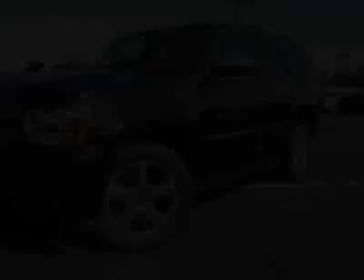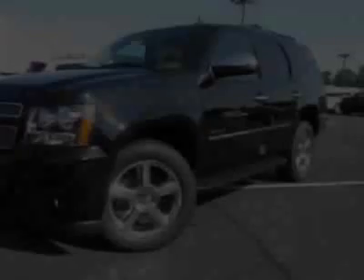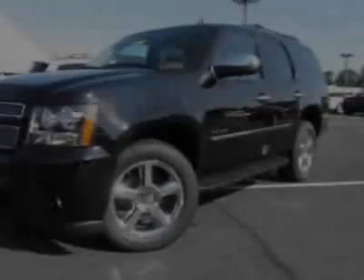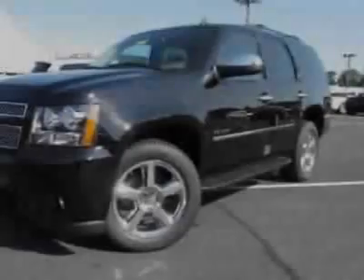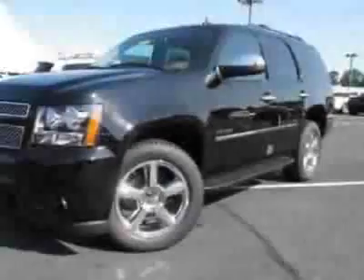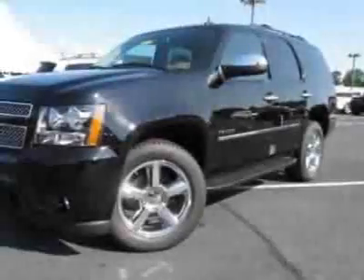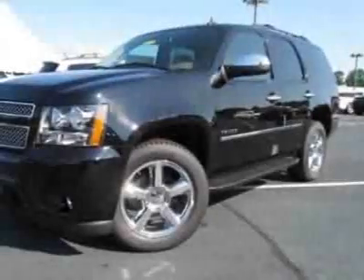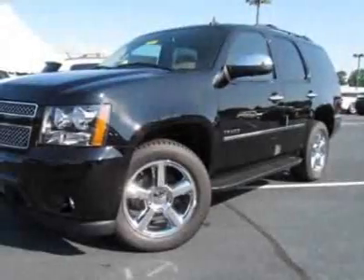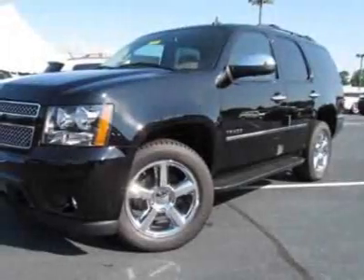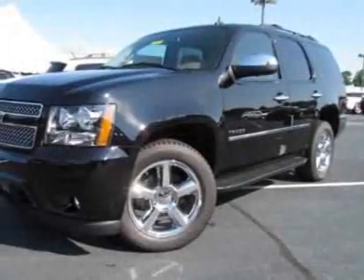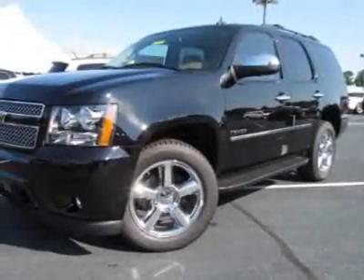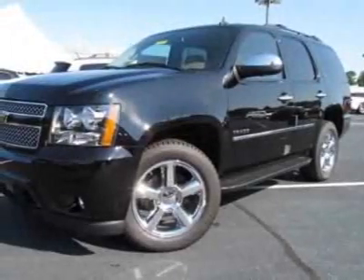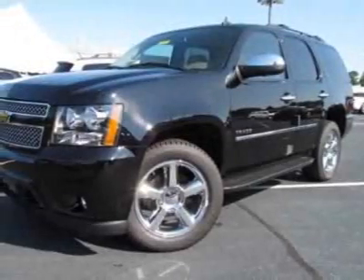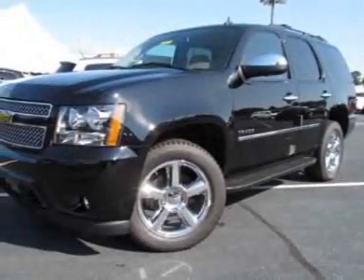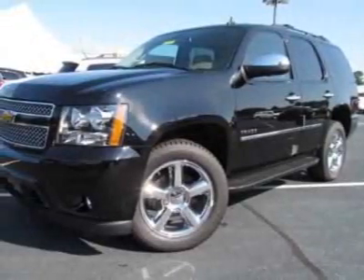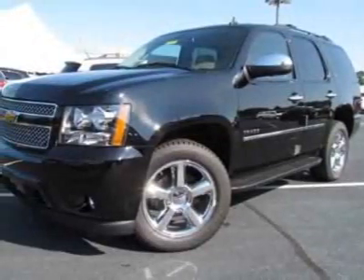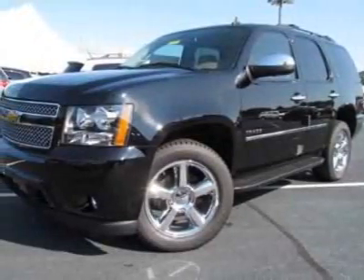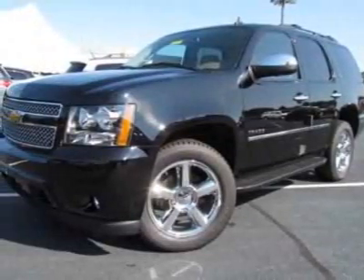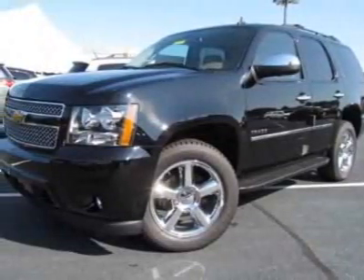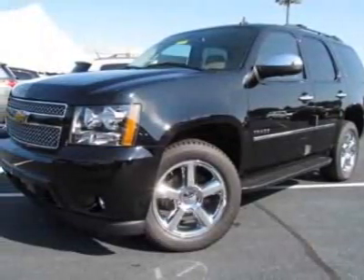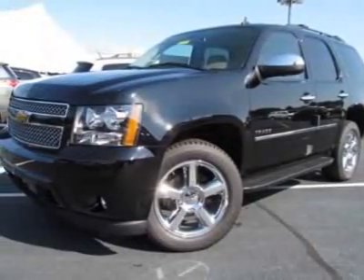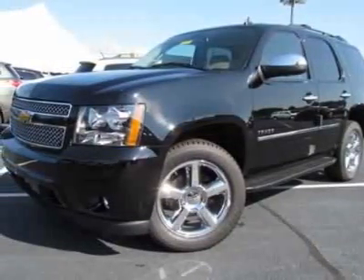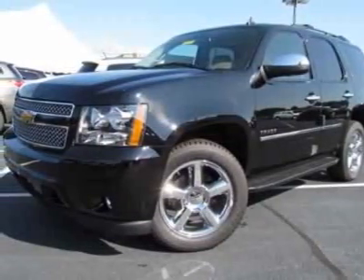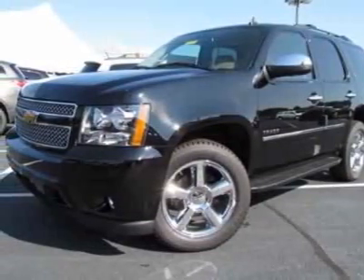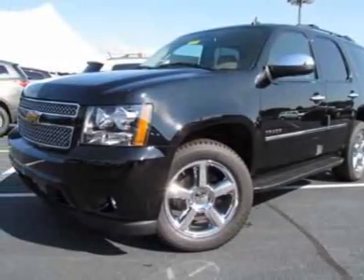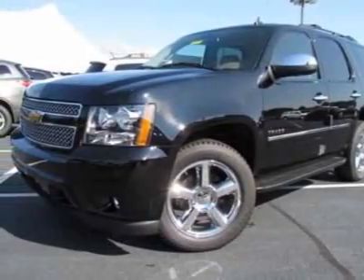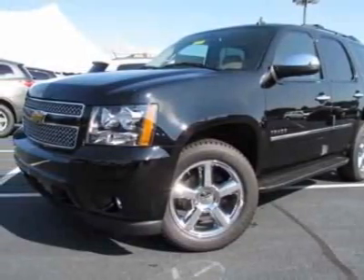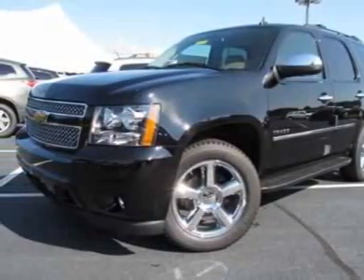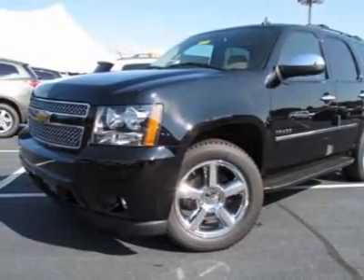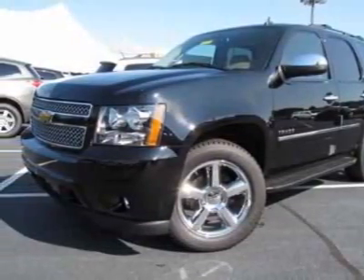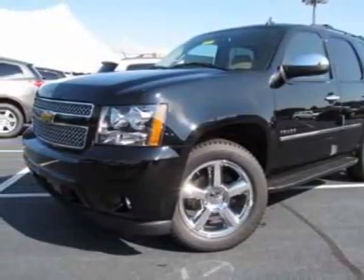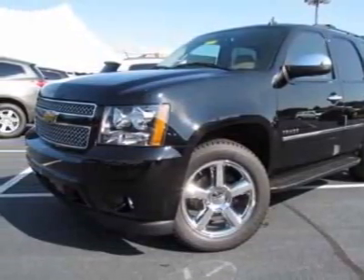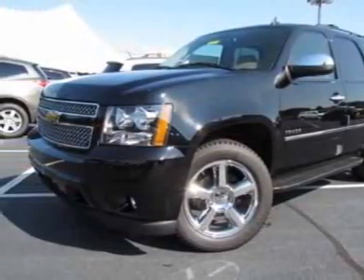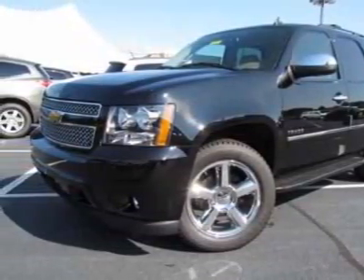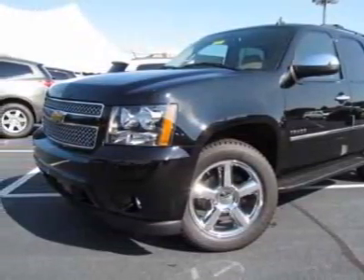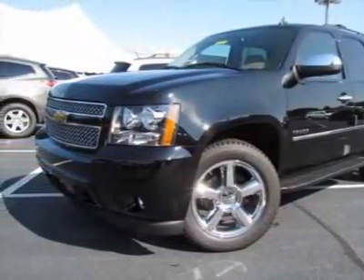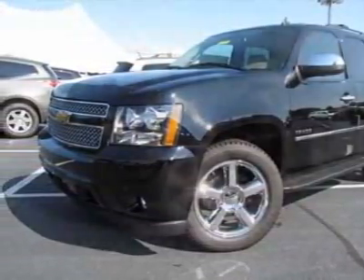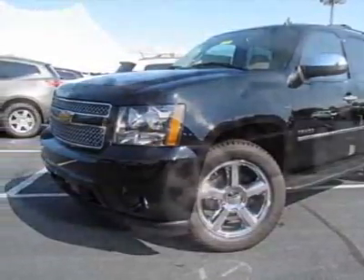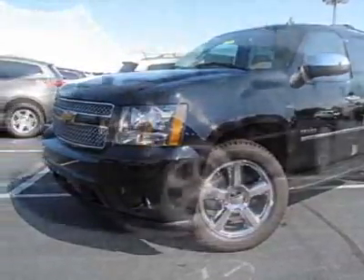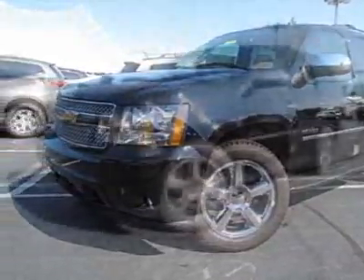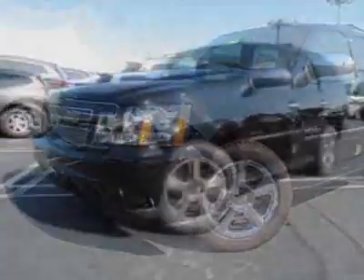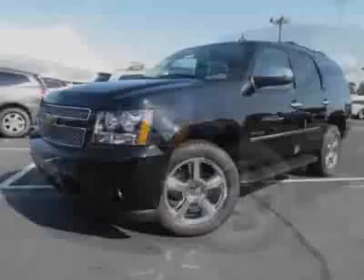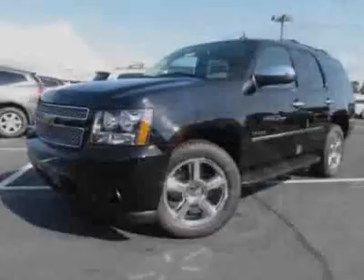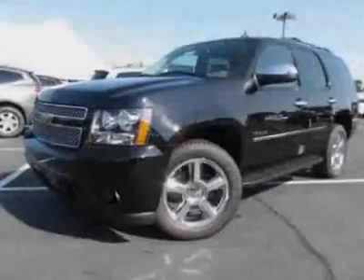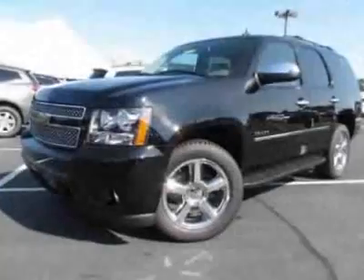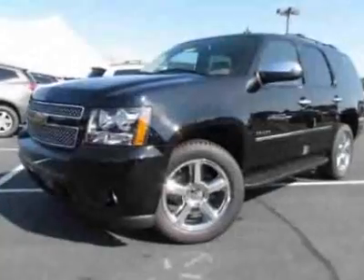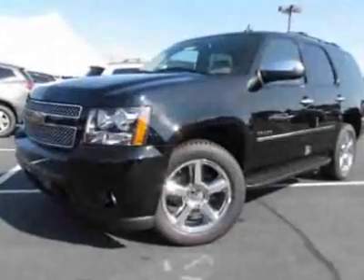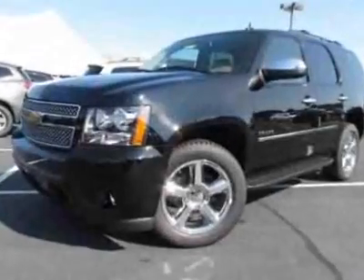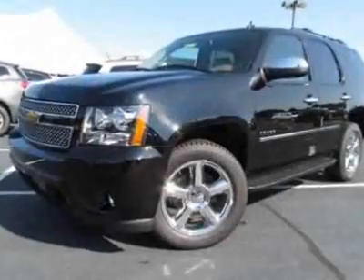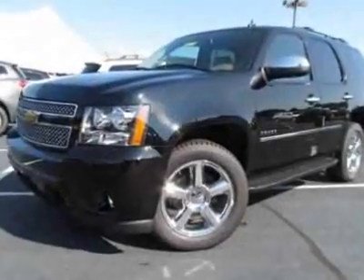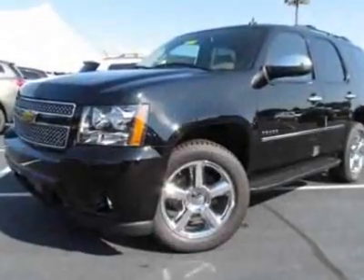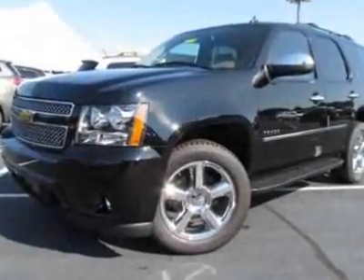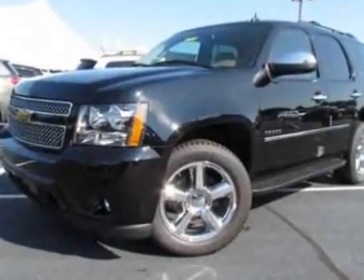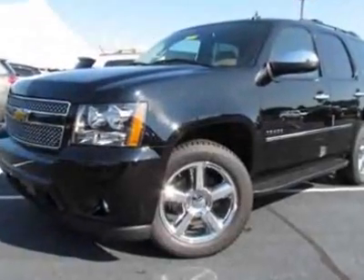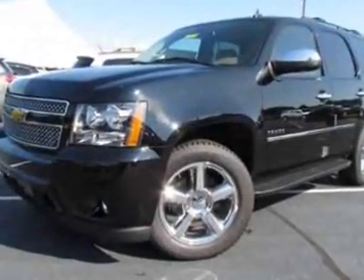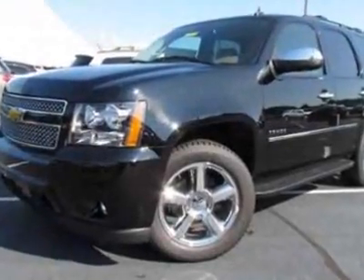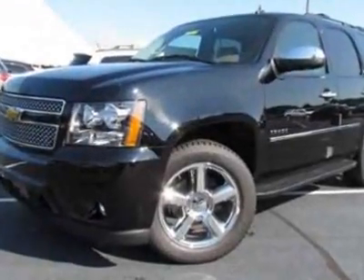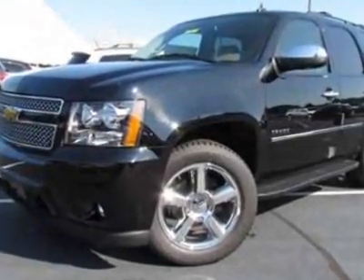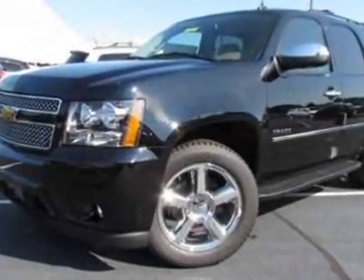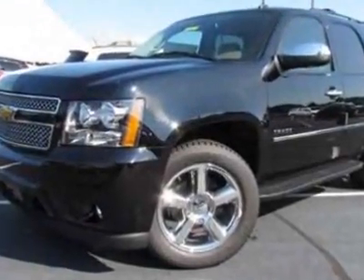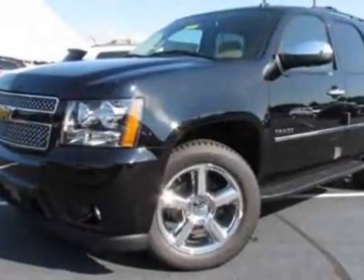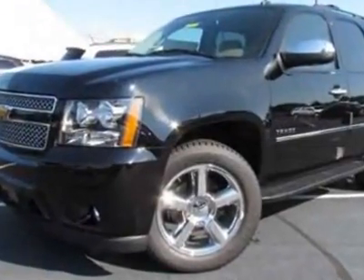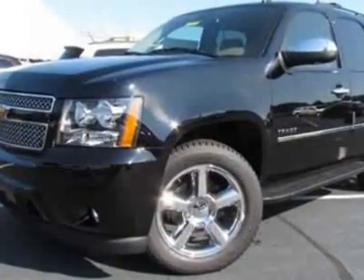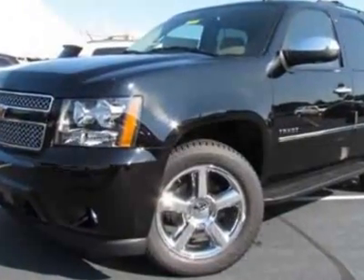Take a look at this new 2011 Chevrolet Tahoe. For your protection, this vehicle has a full factory warranty.